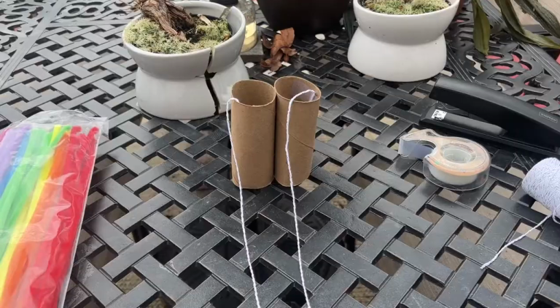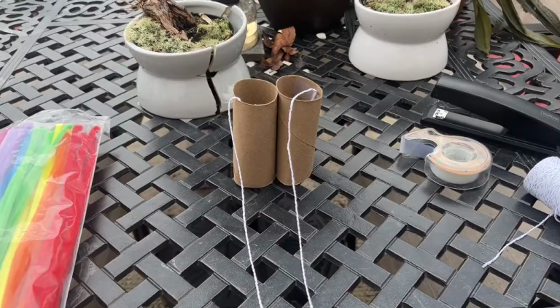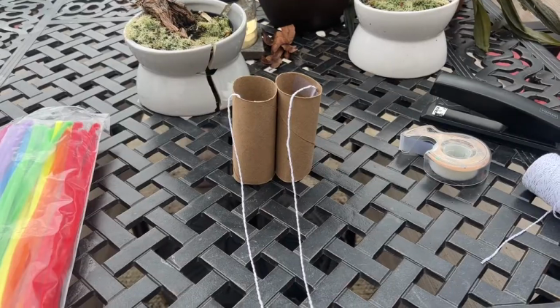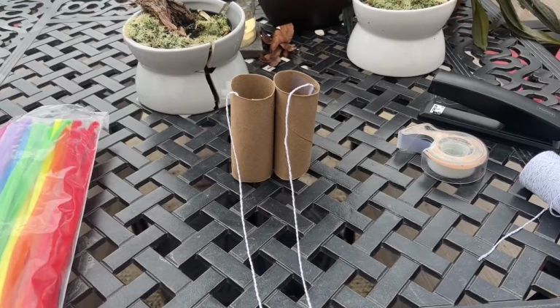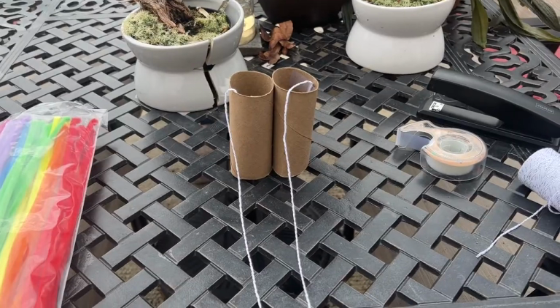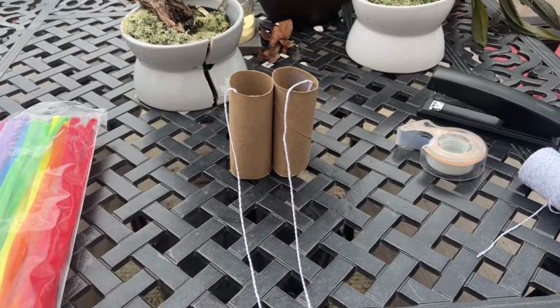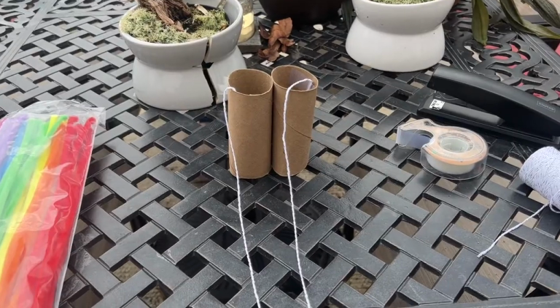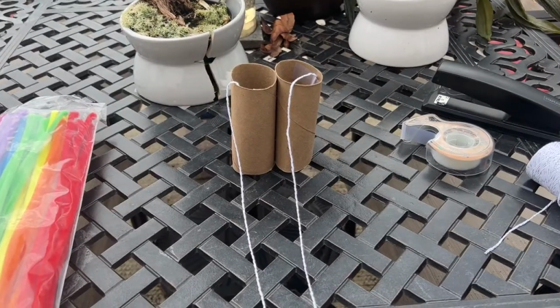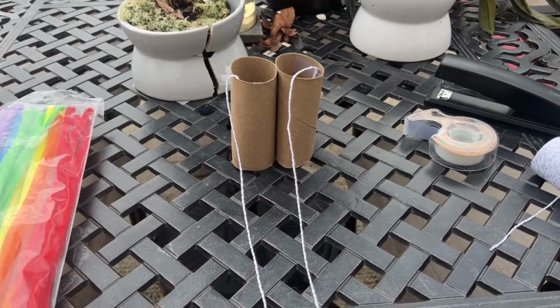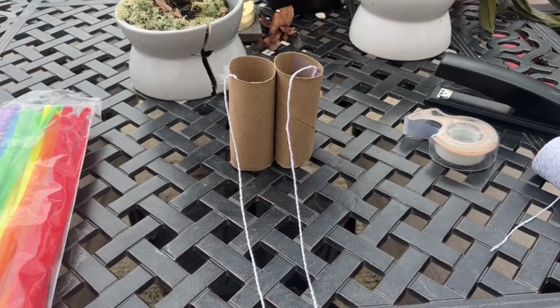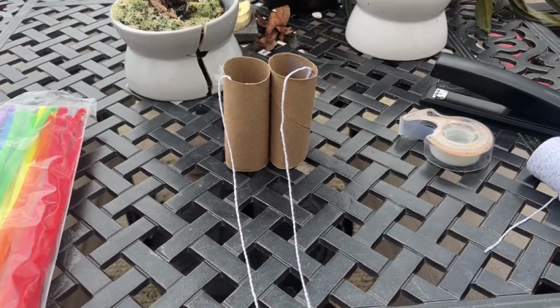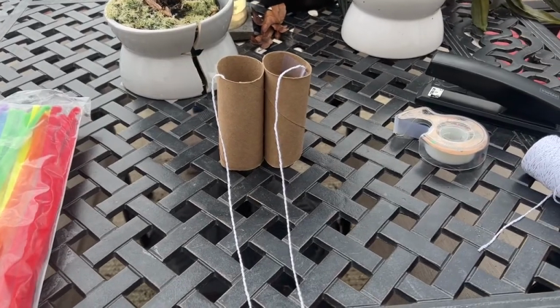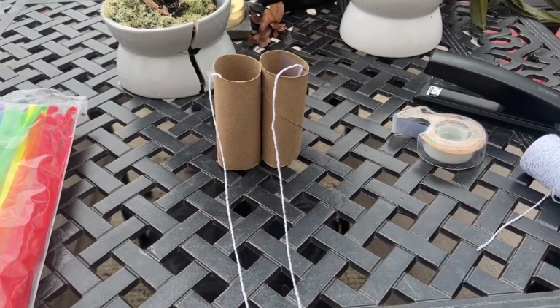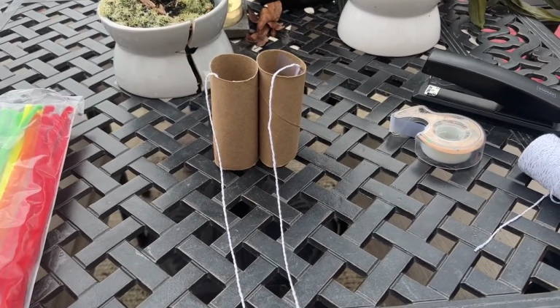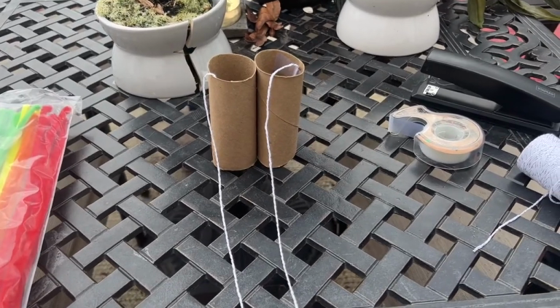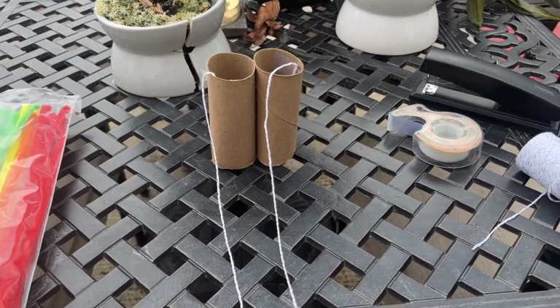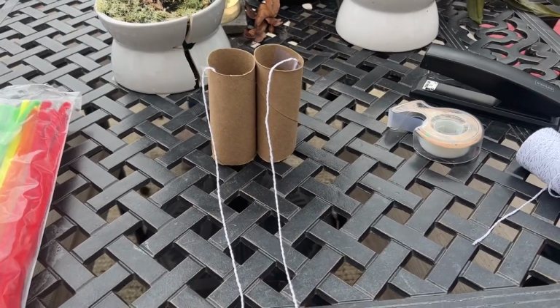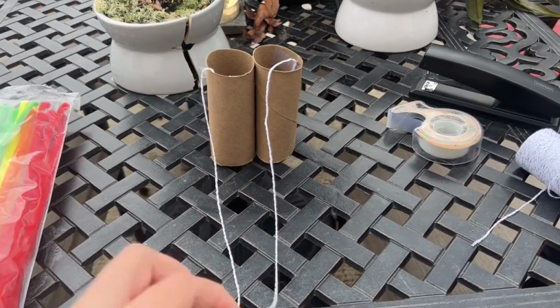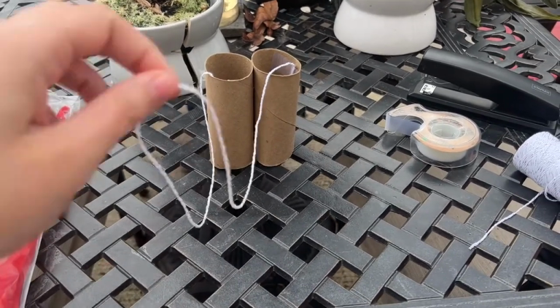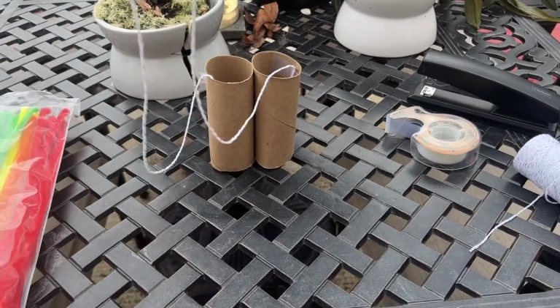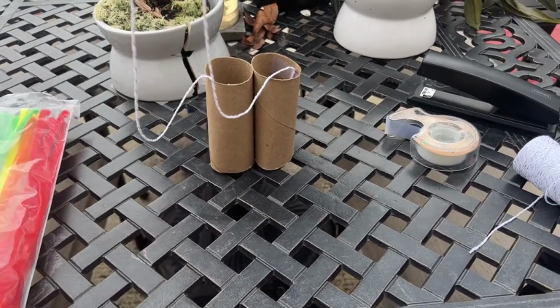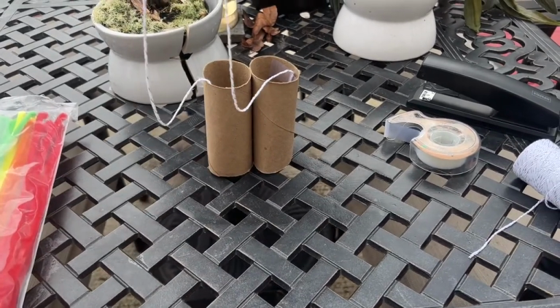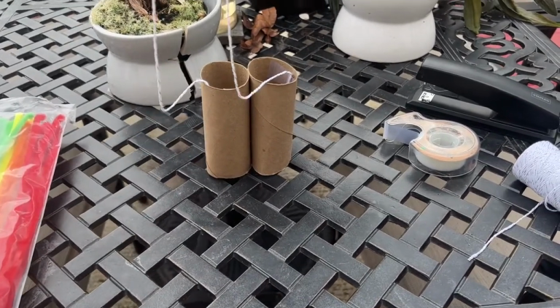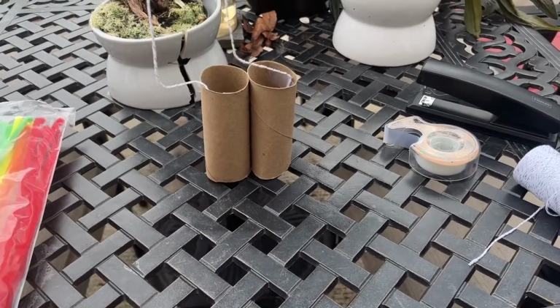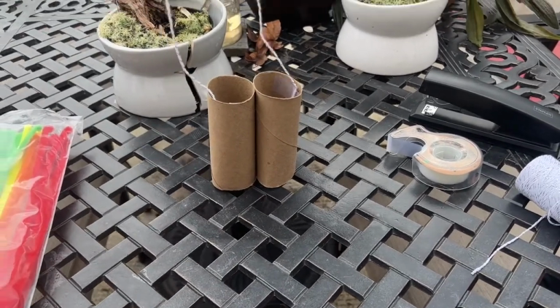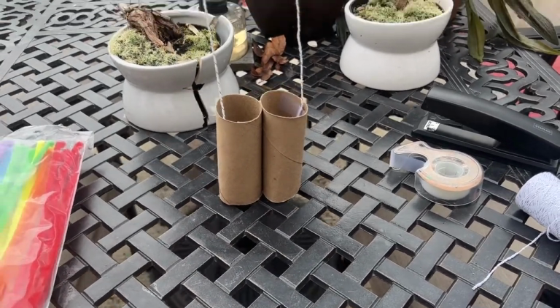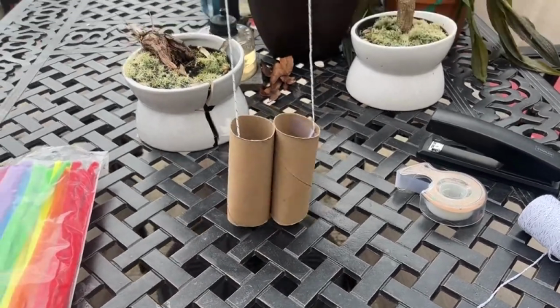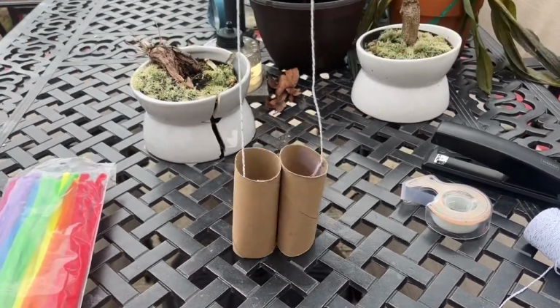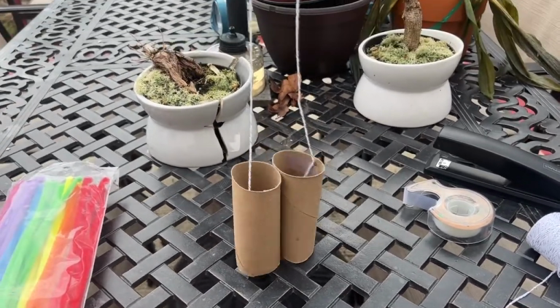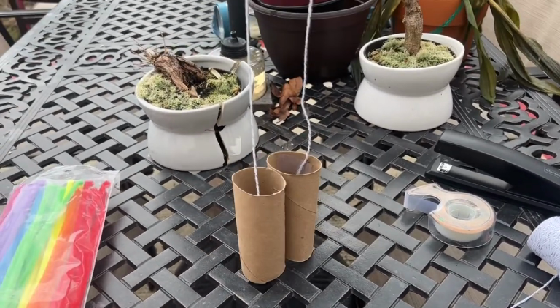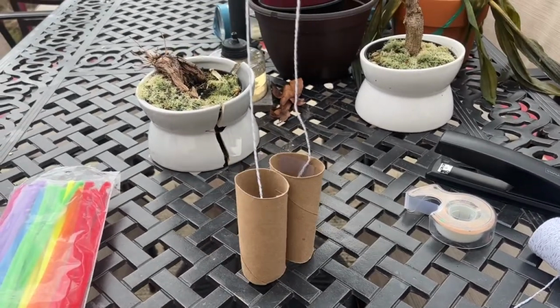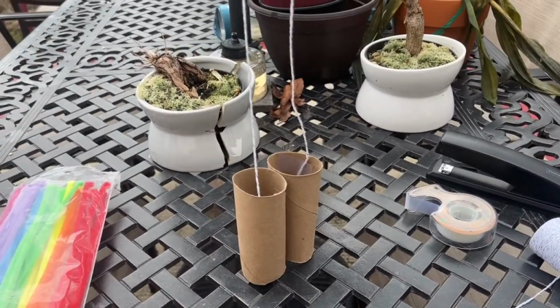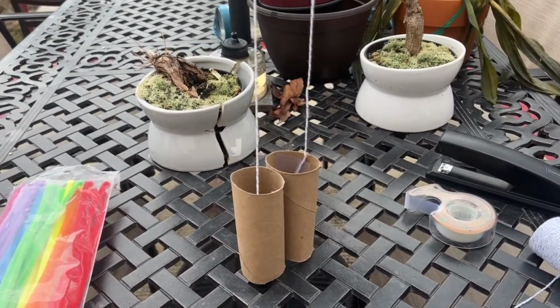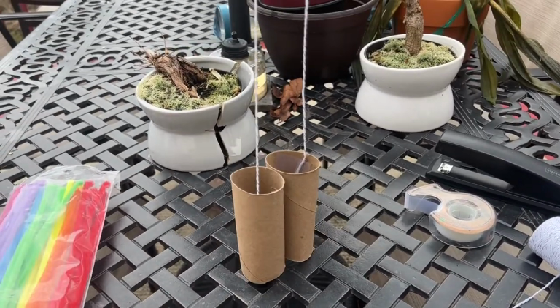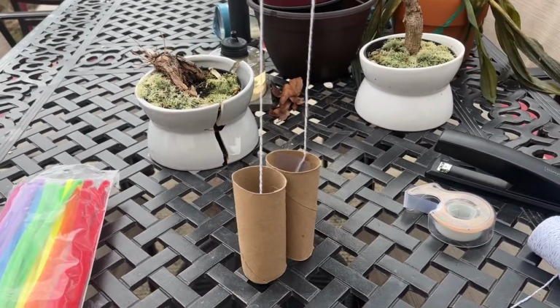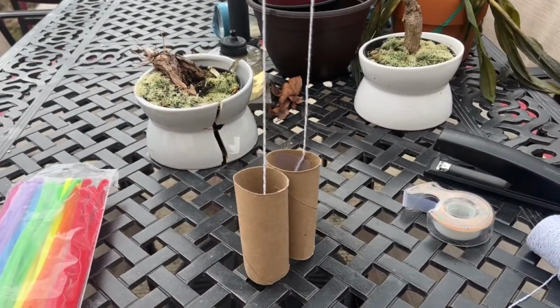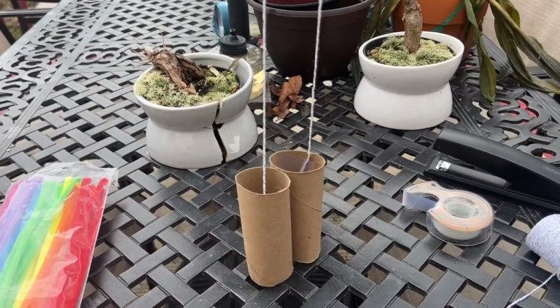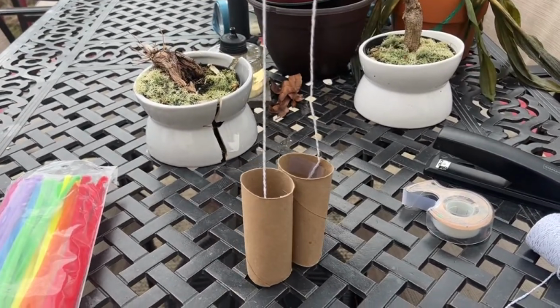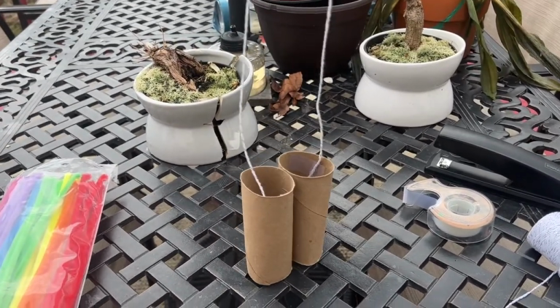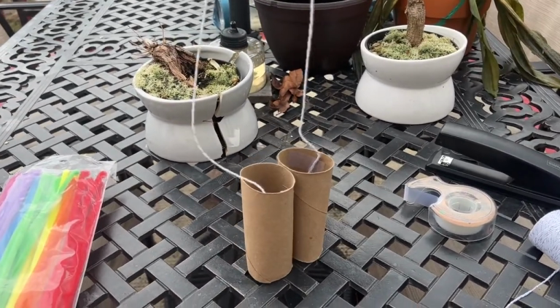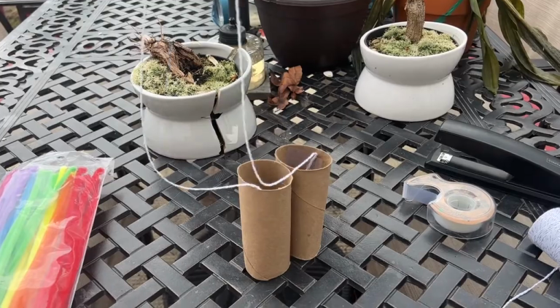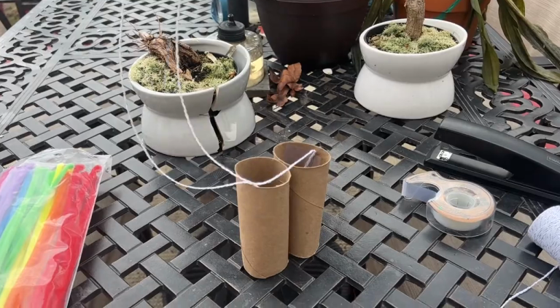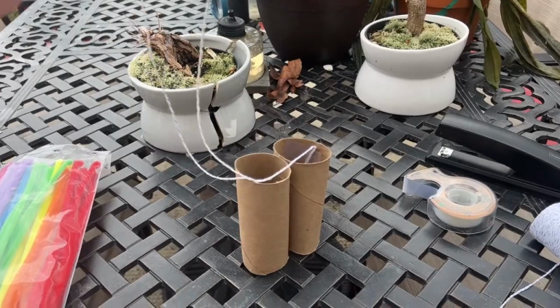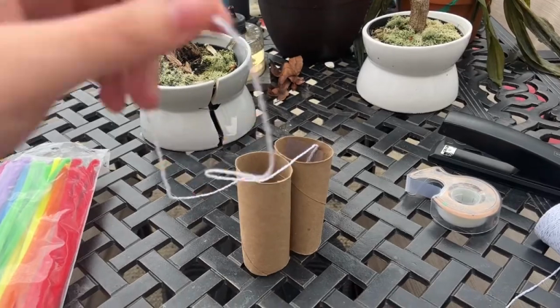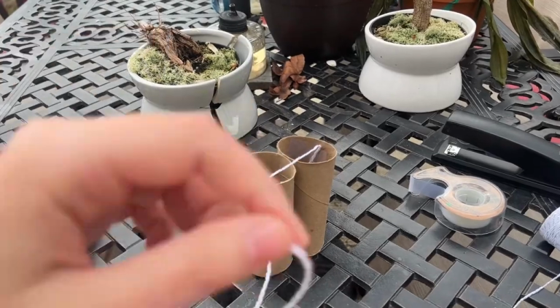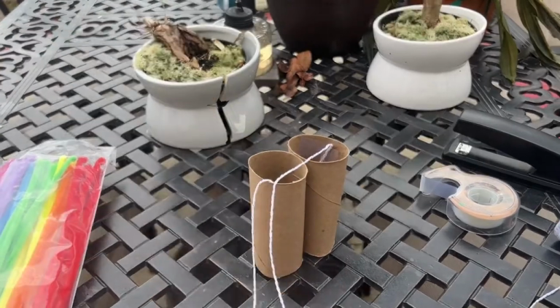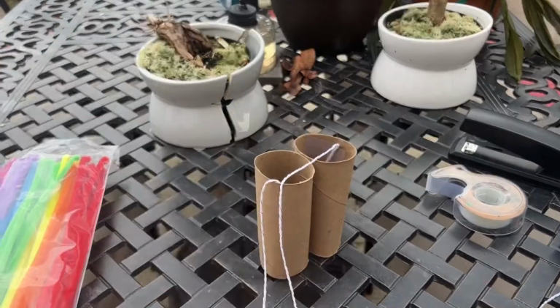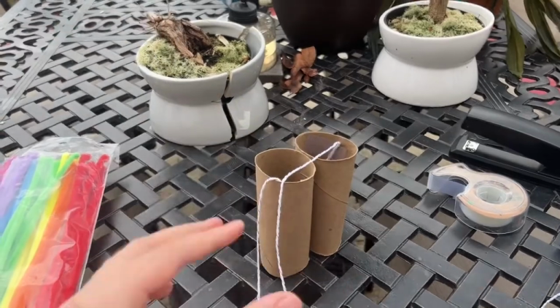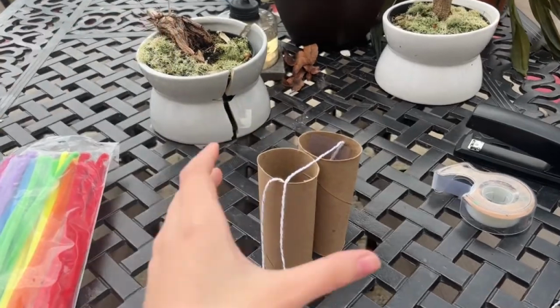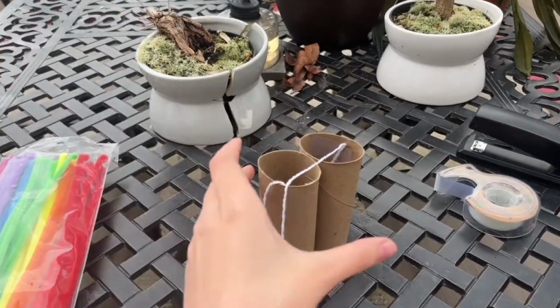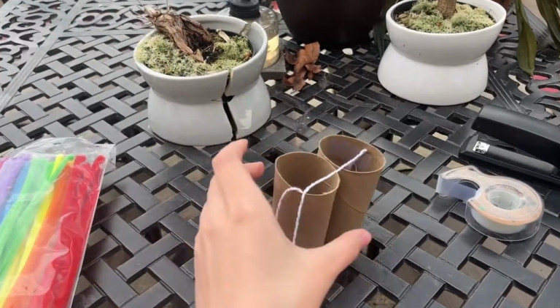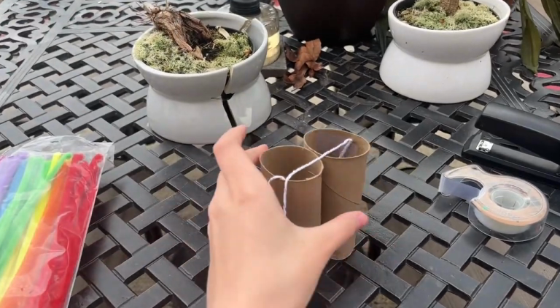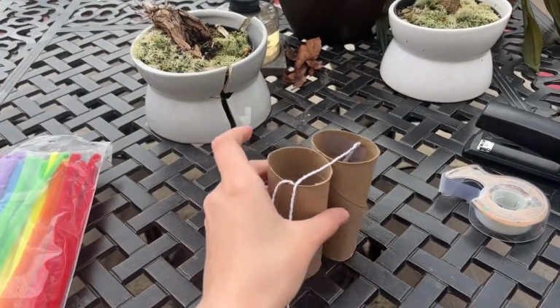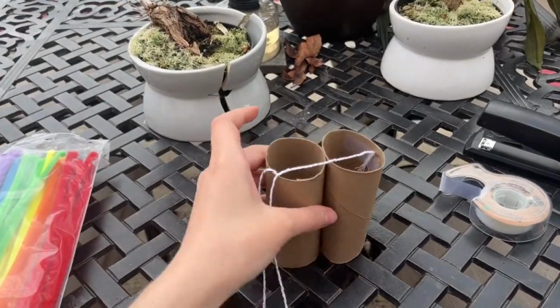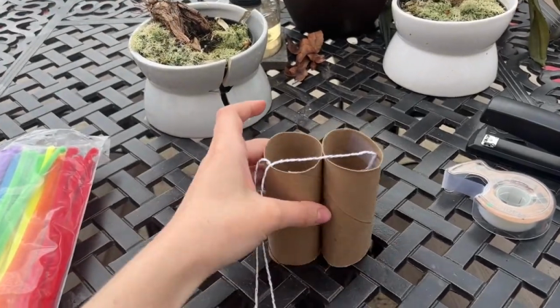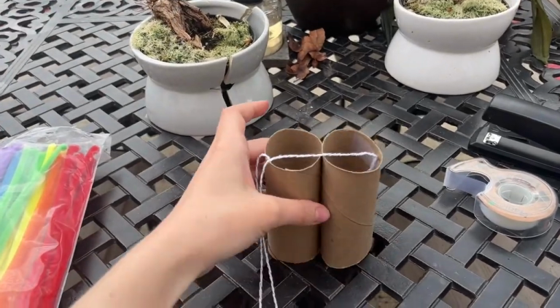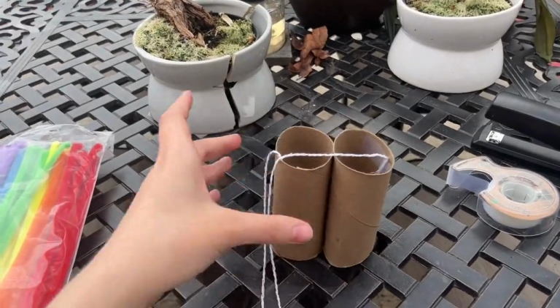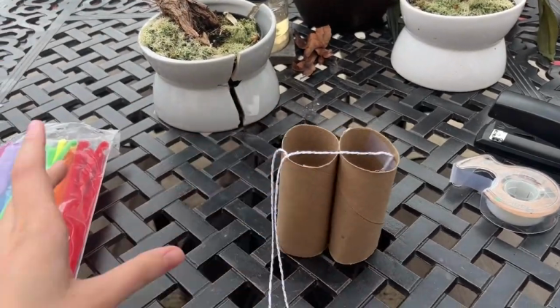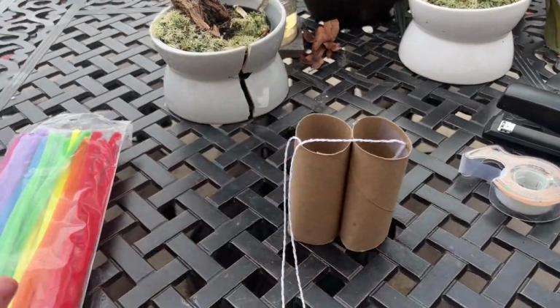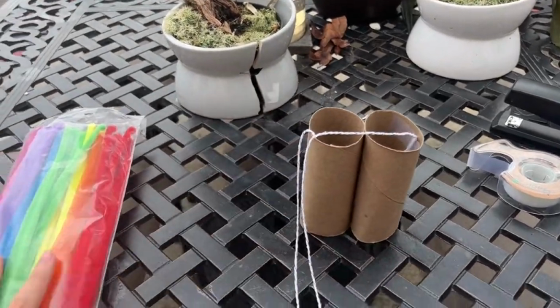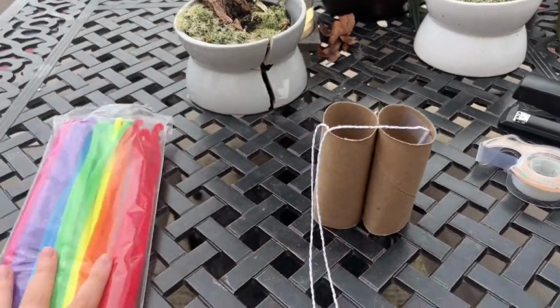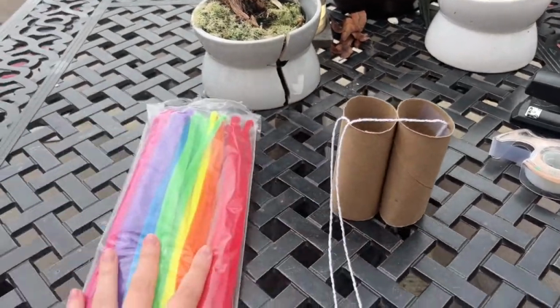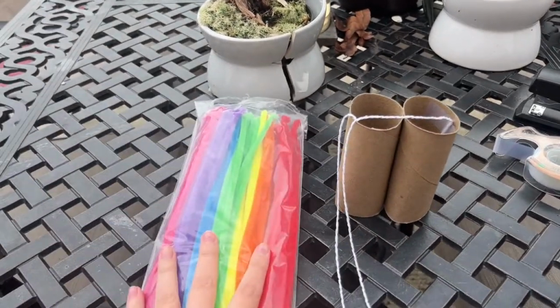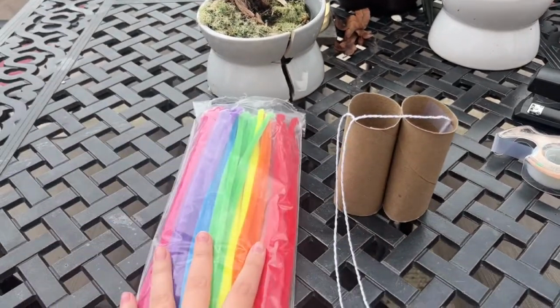All right, so now we have our handle for our binoculars and now we're going to do the fun part and we're going to decorate it with these pipe strings.